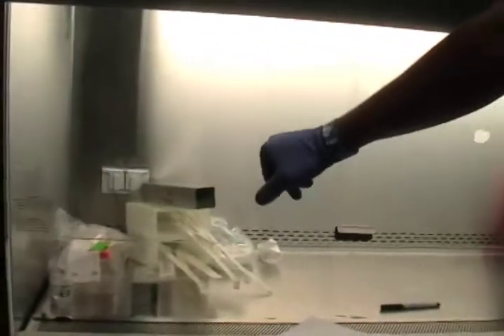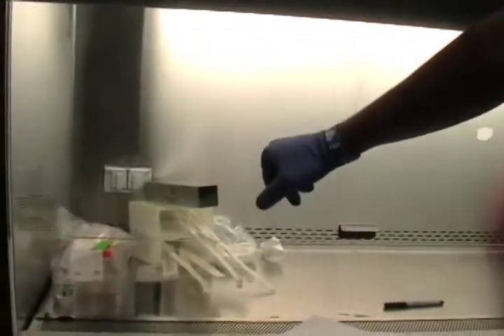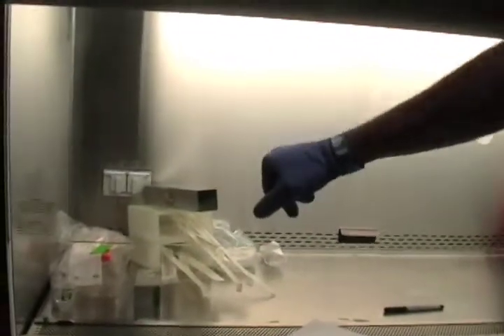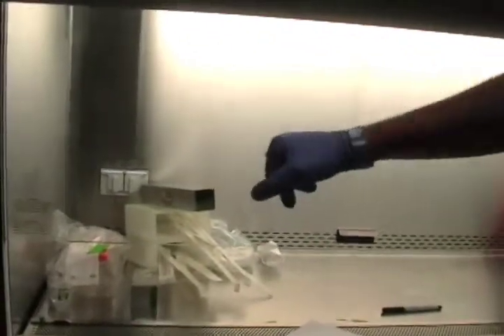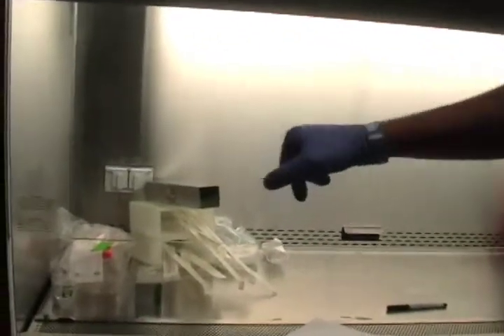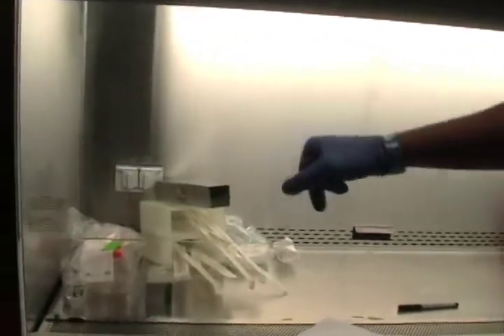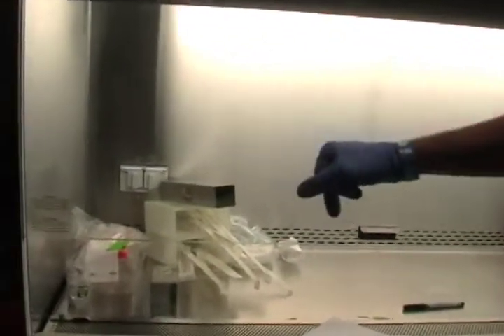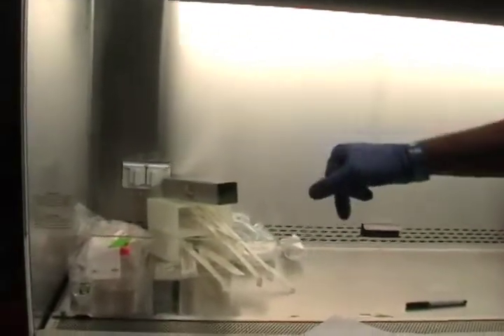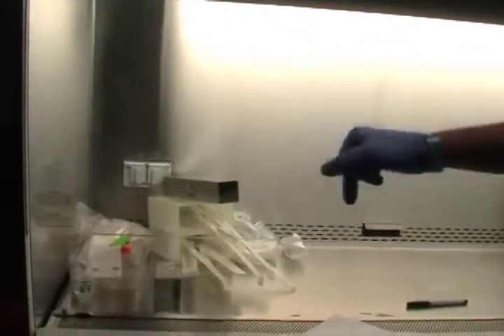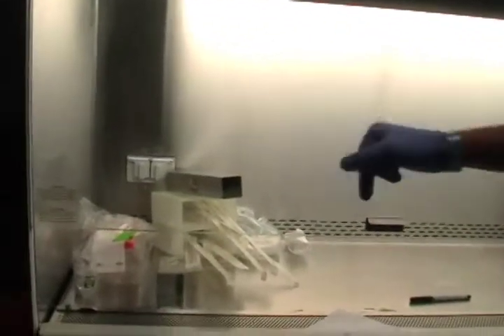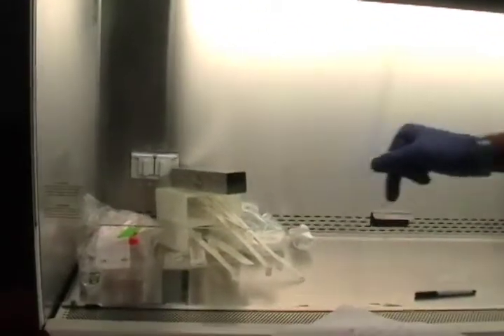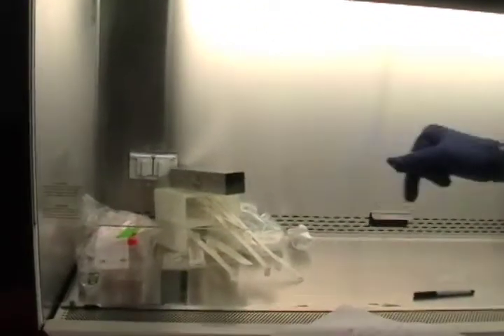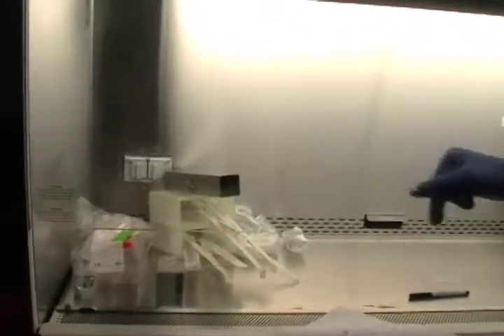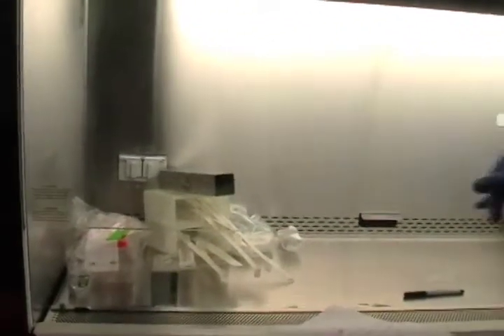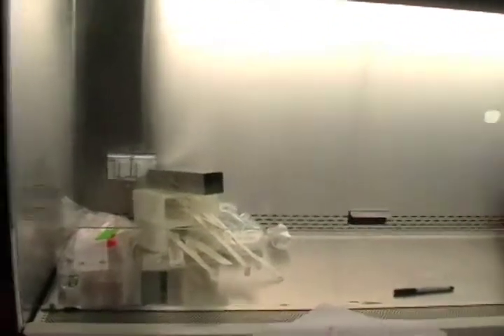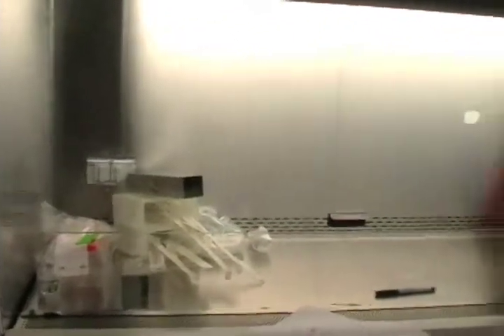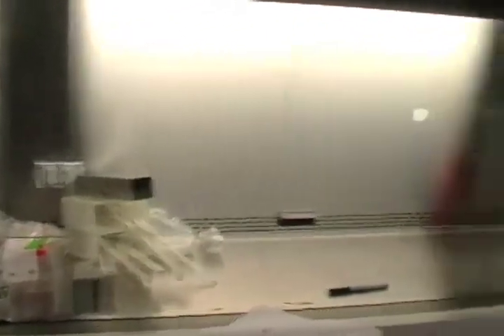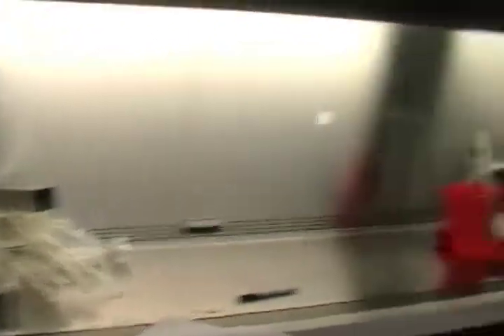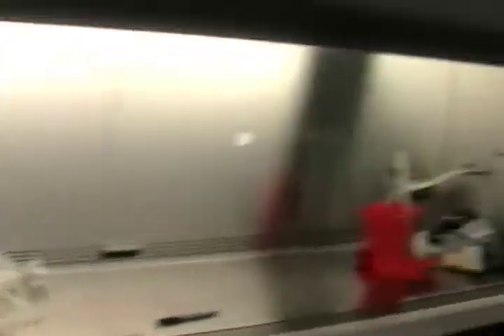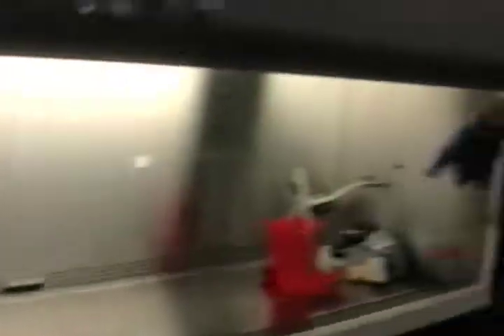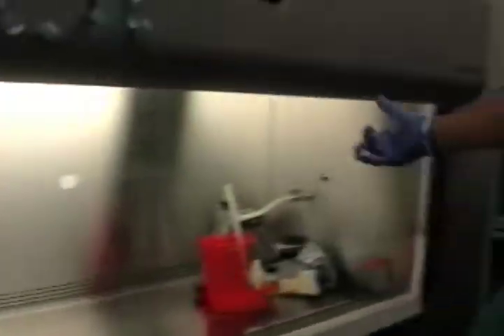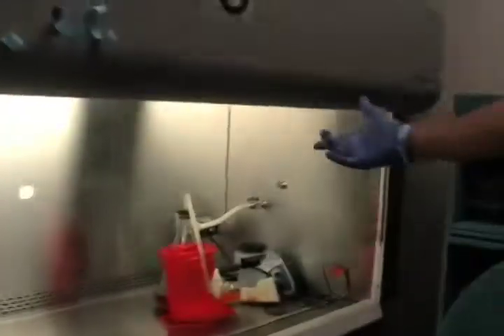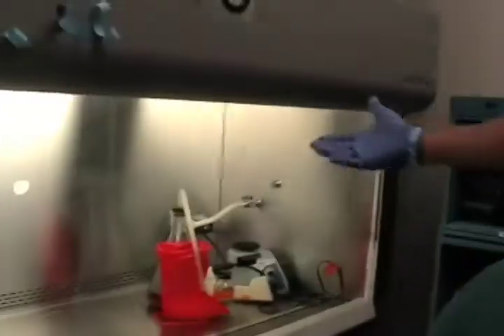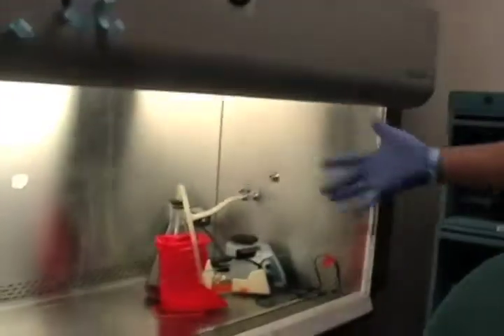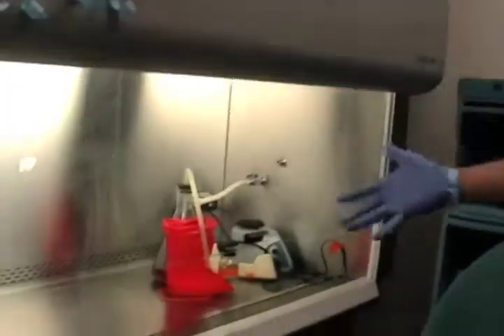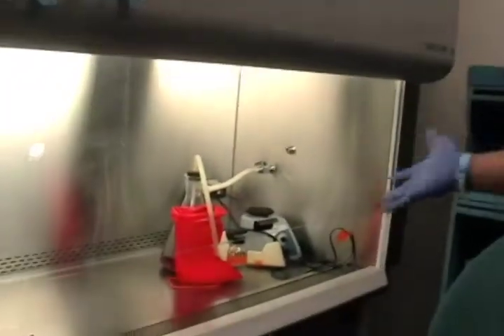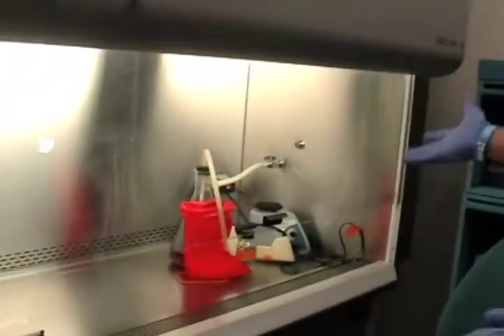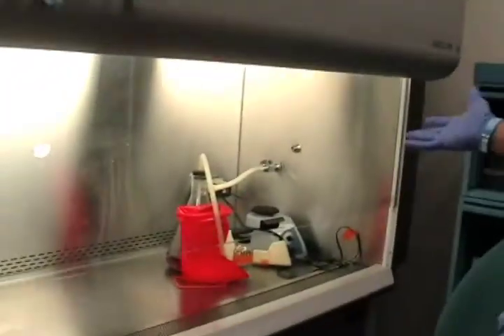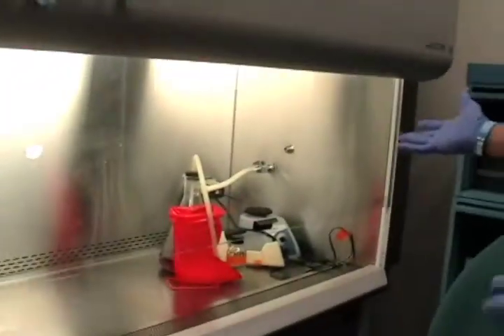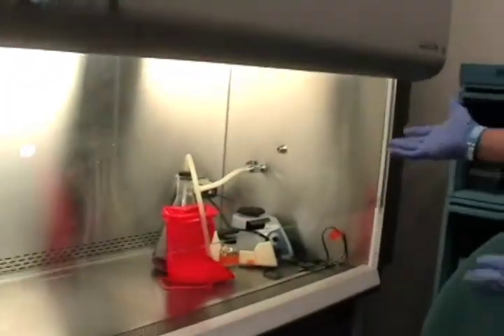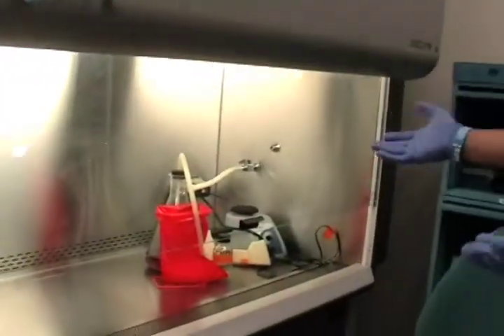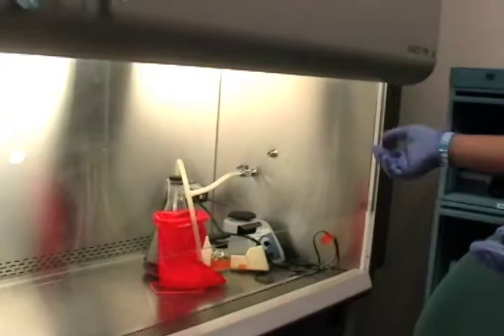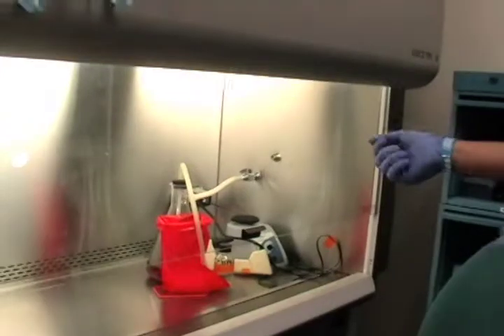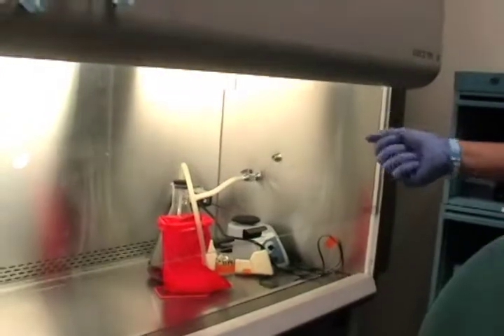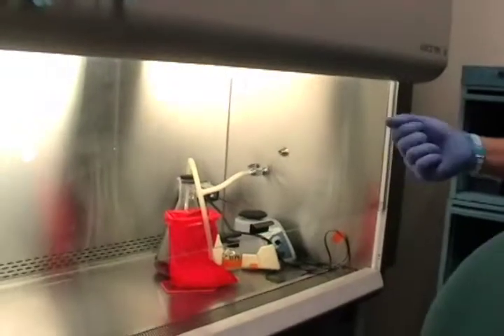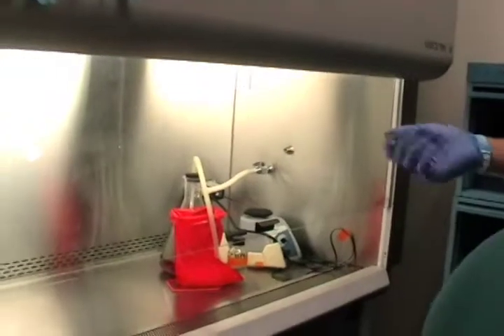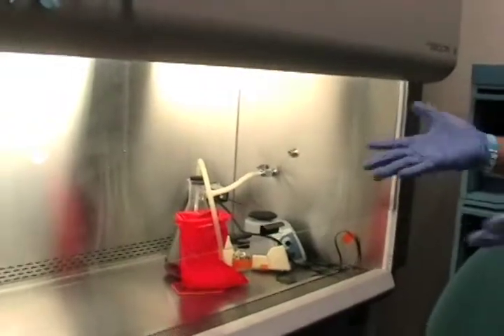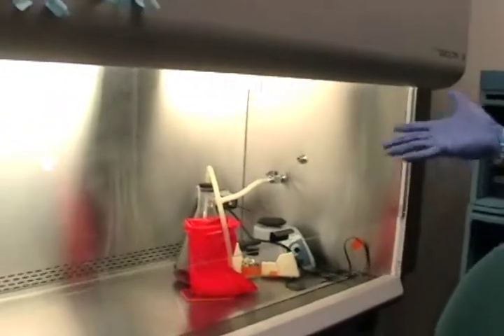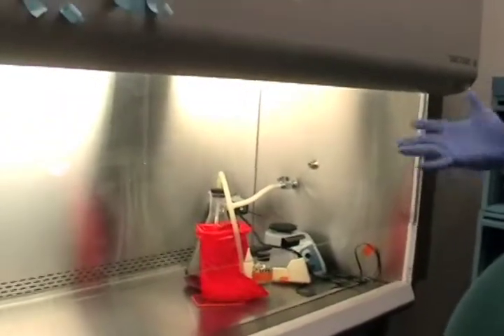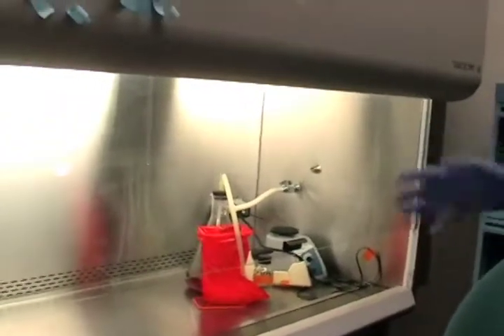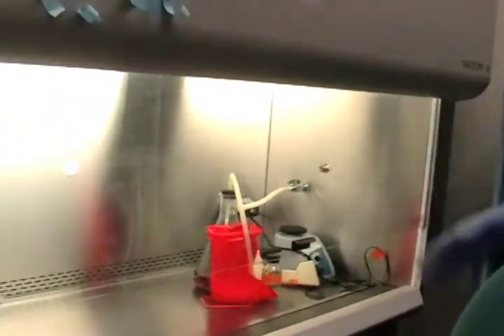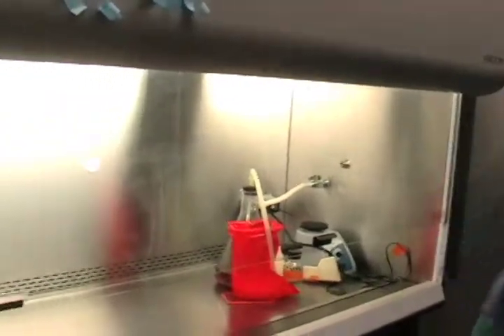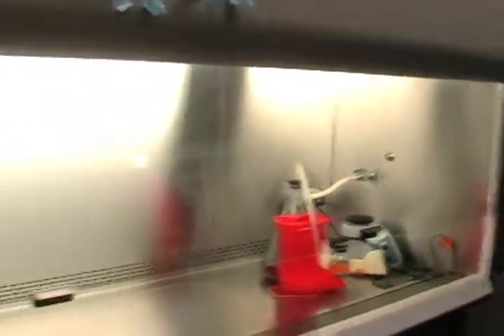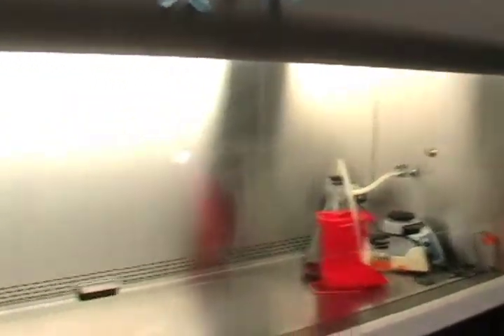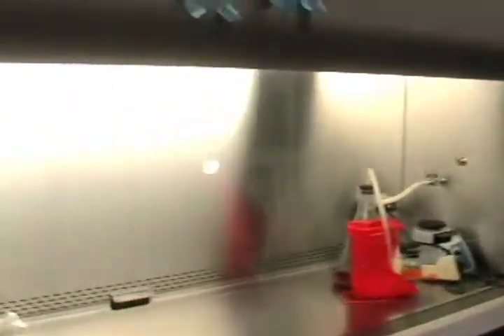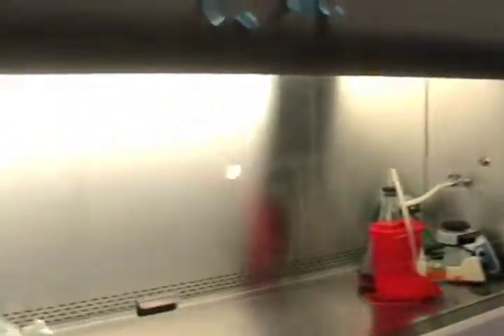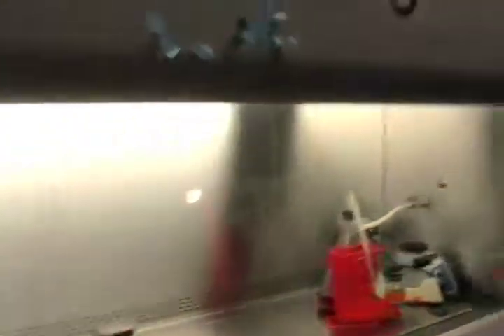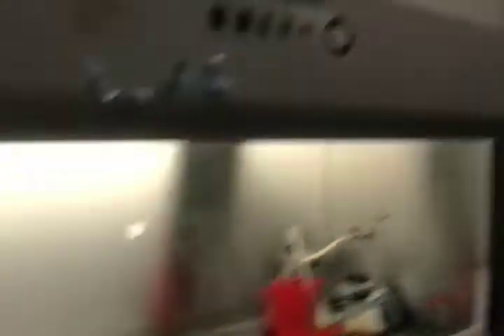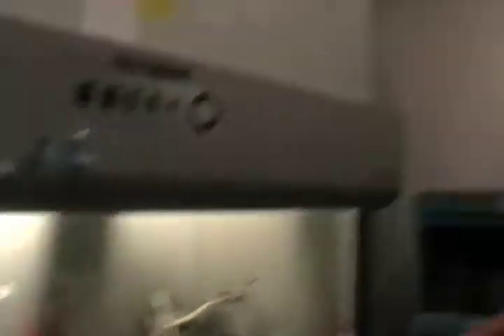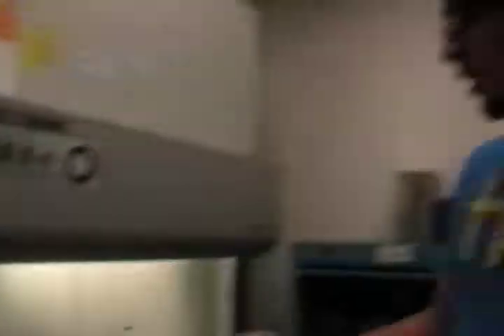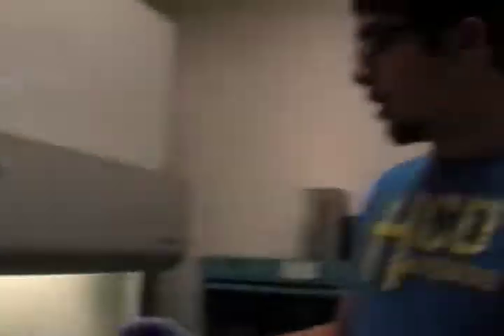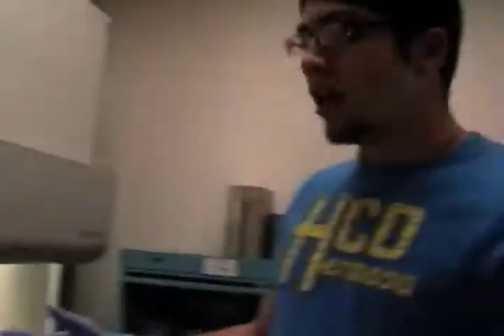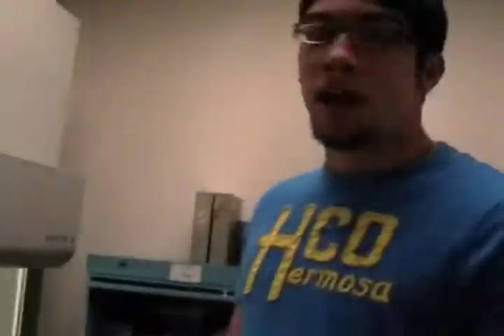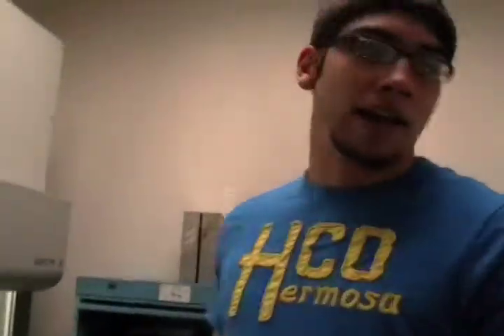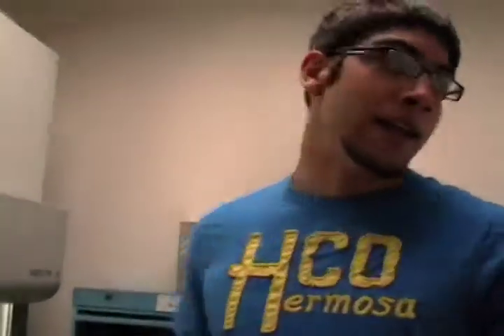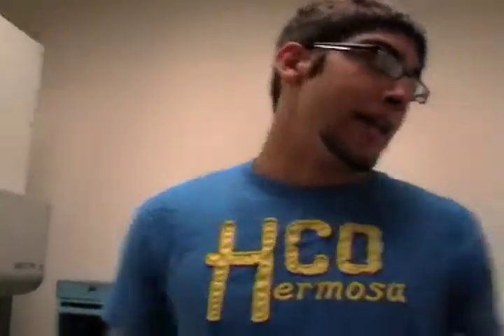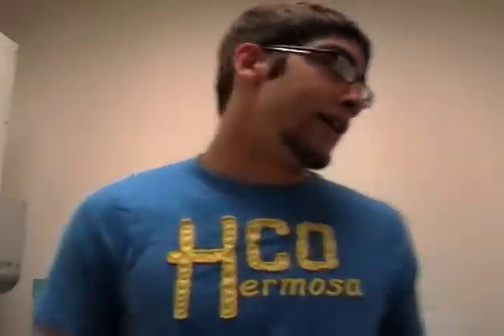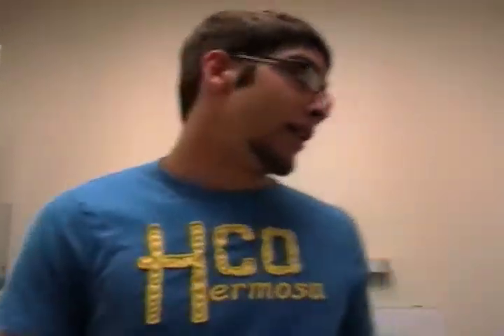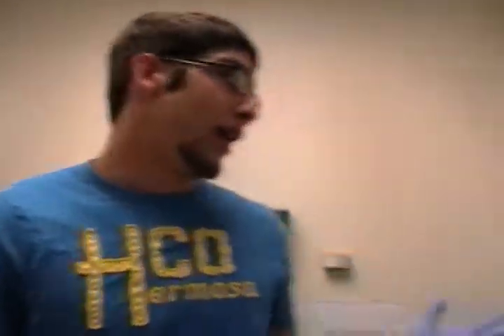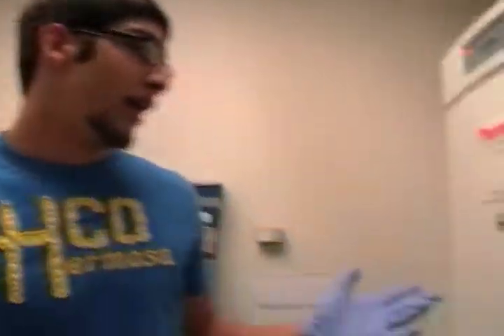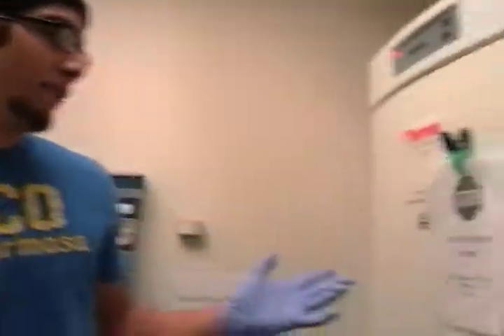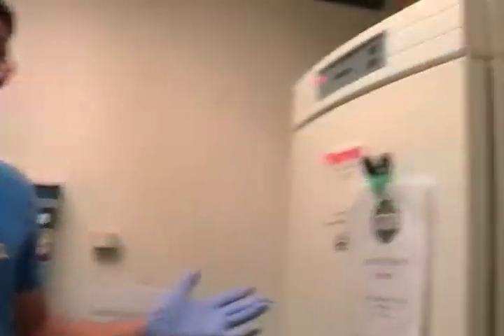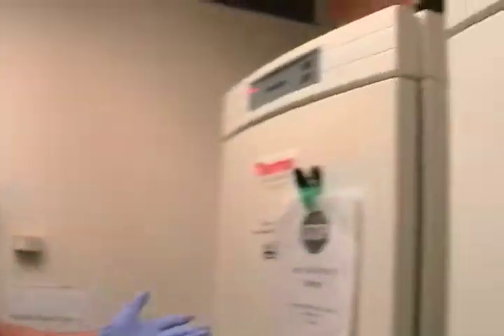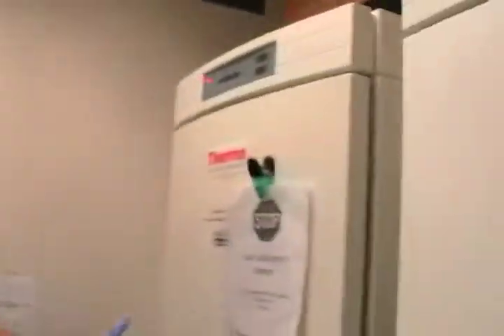Sterile pipettes, pipetters, the gun — most of my tools are here. In here, I have my cells.